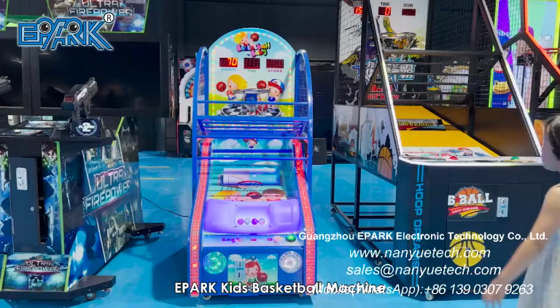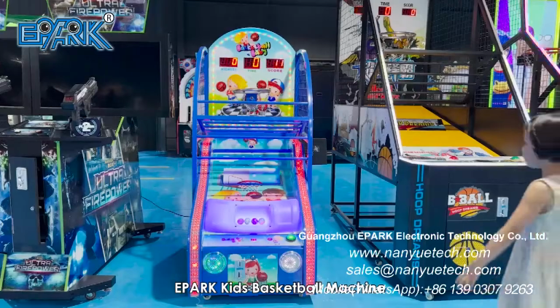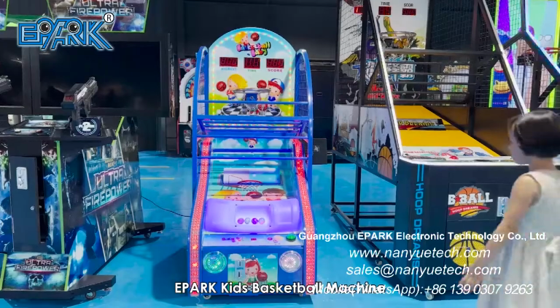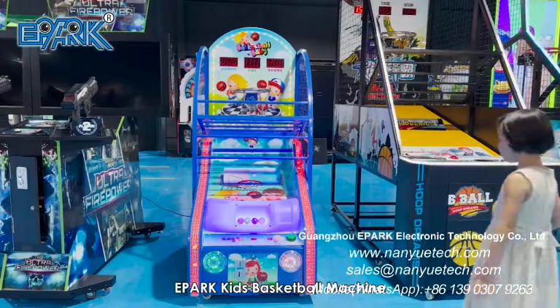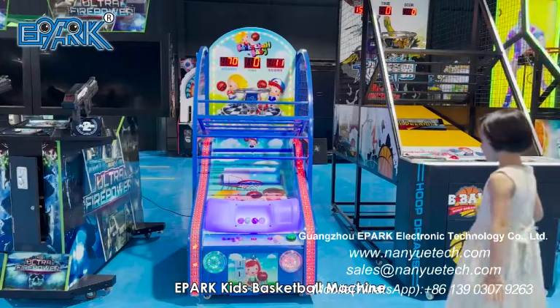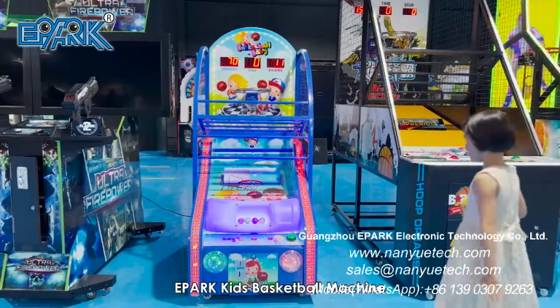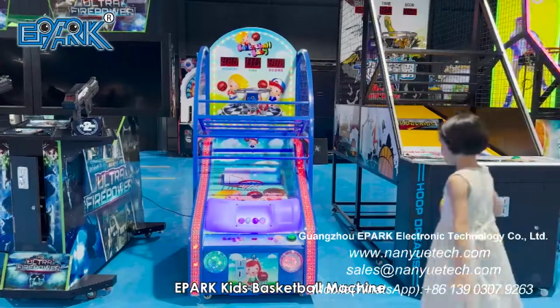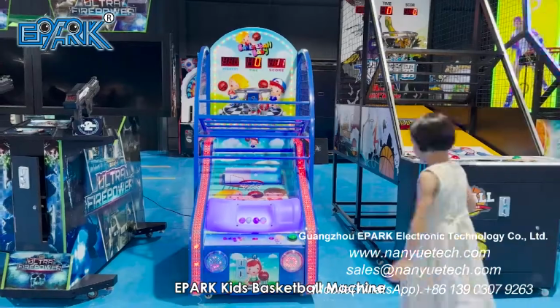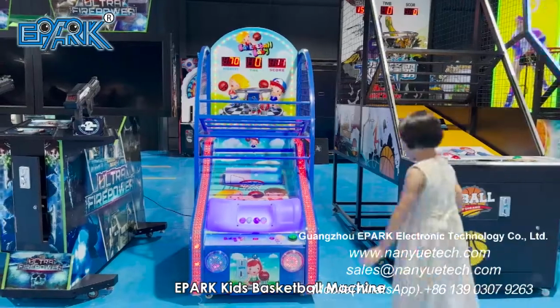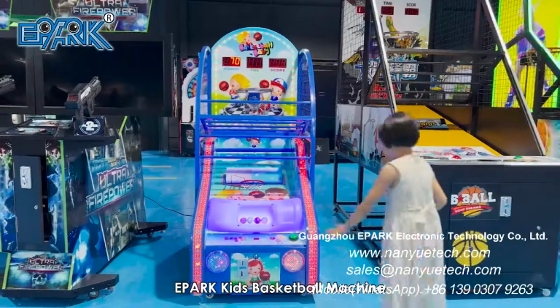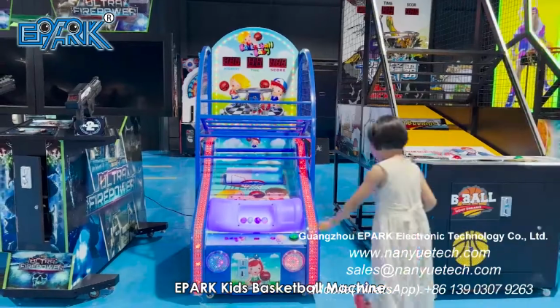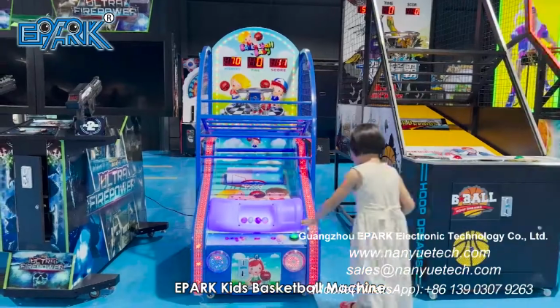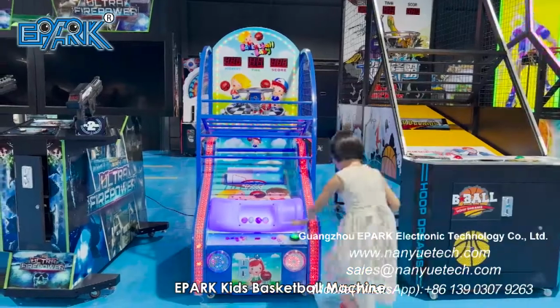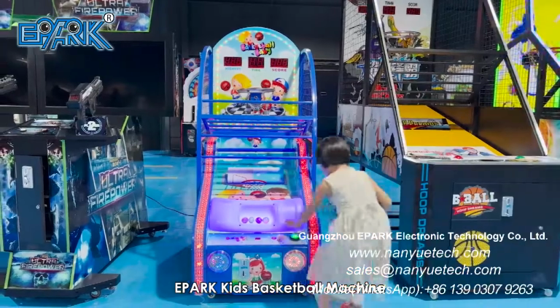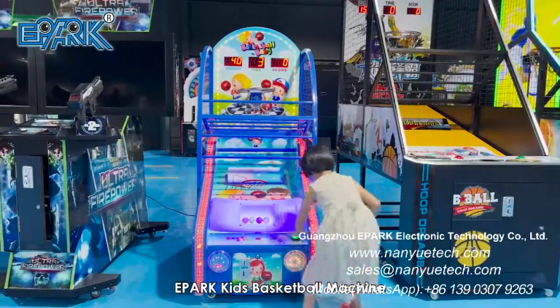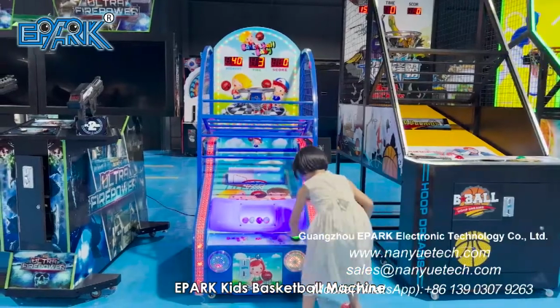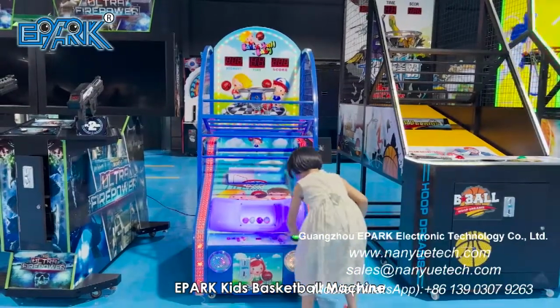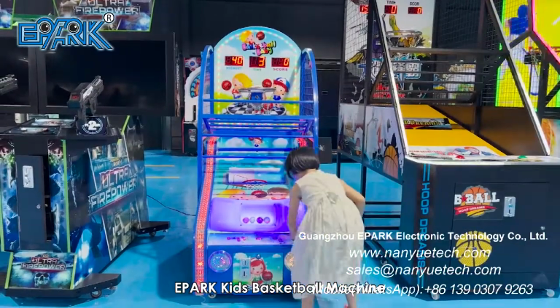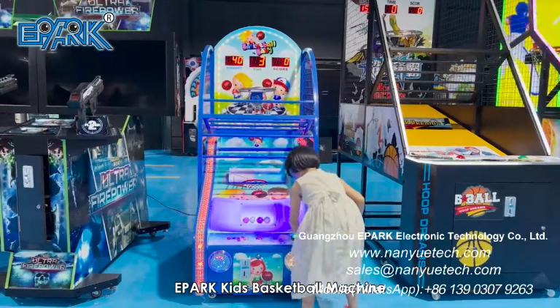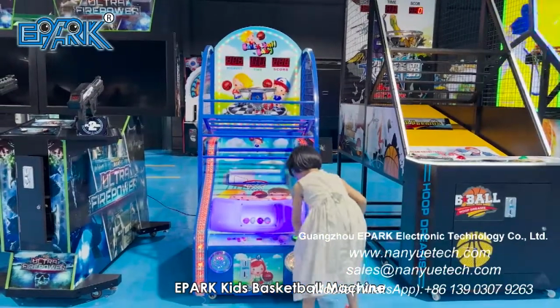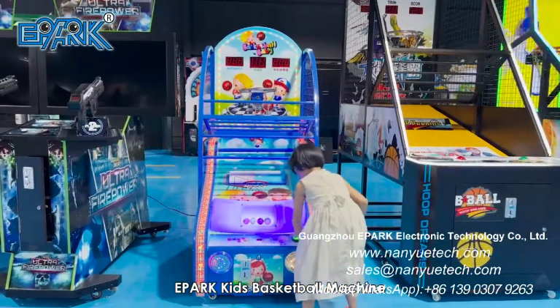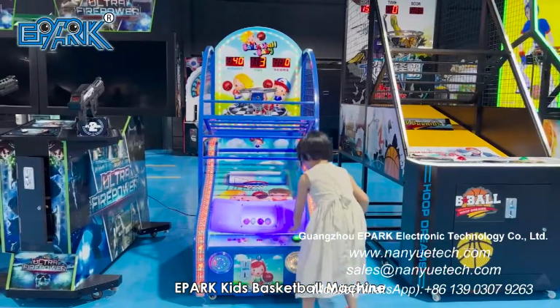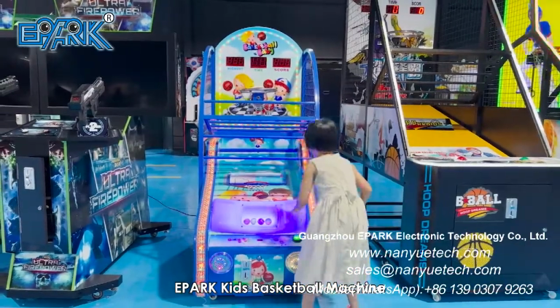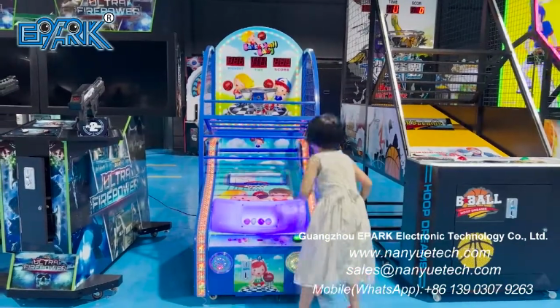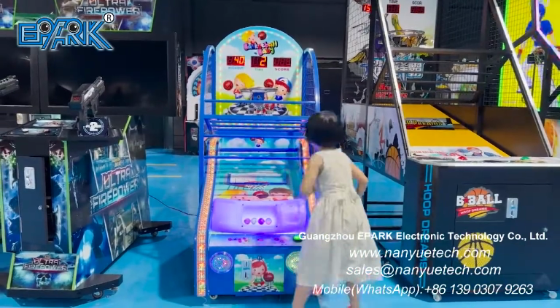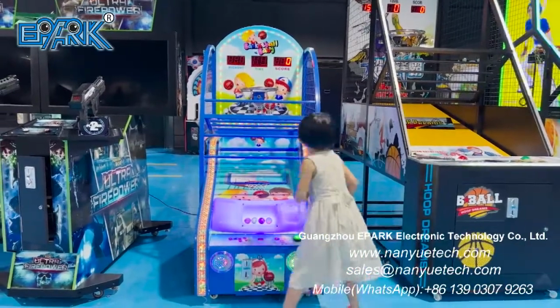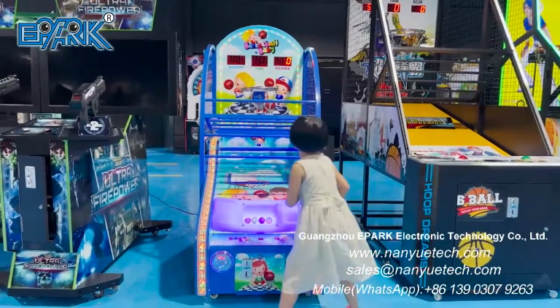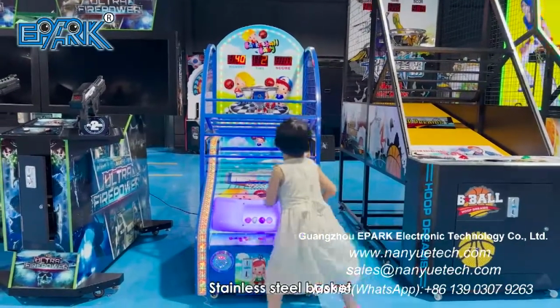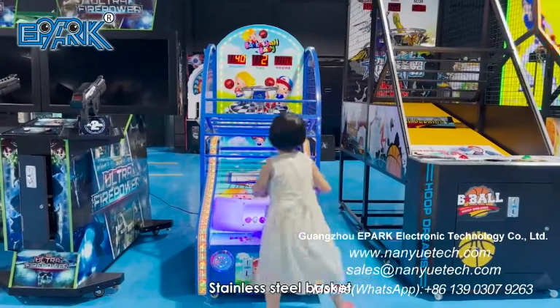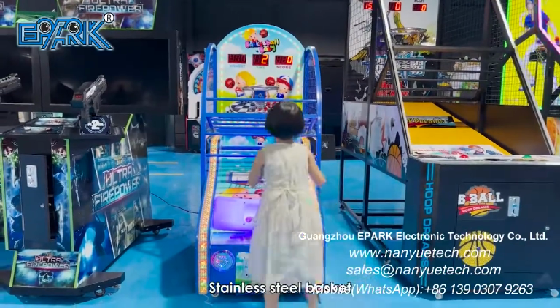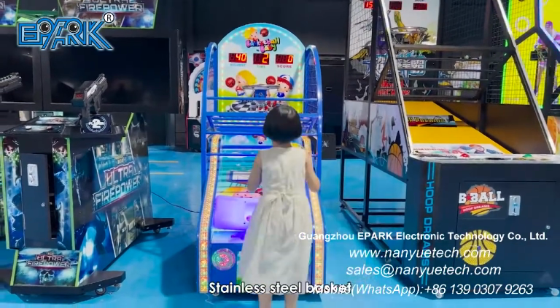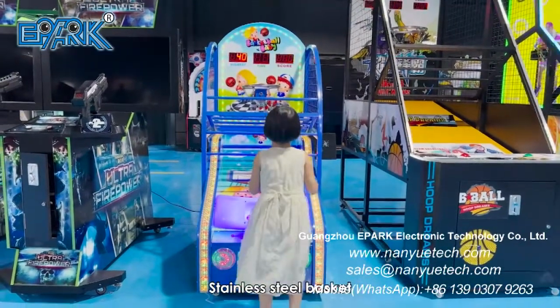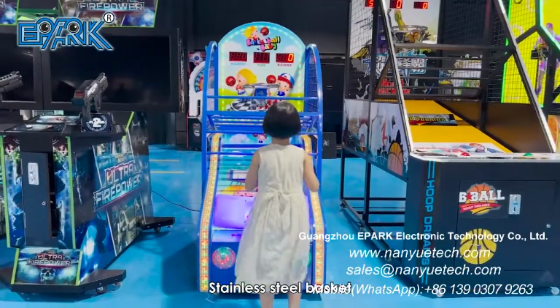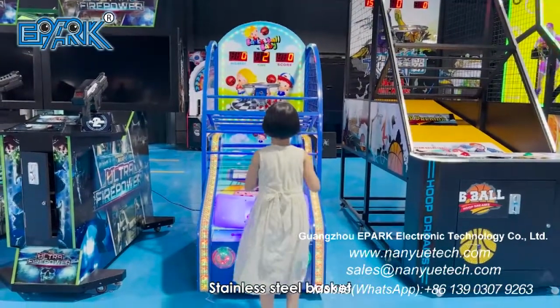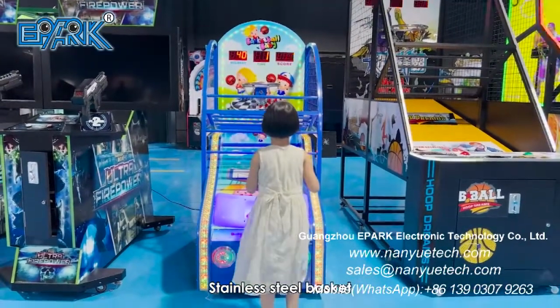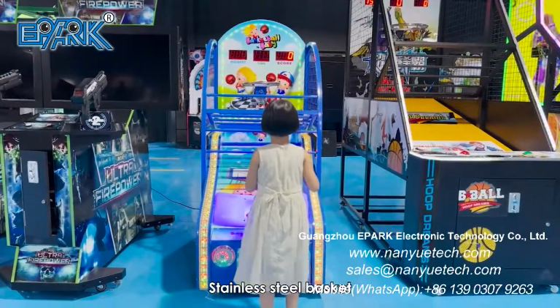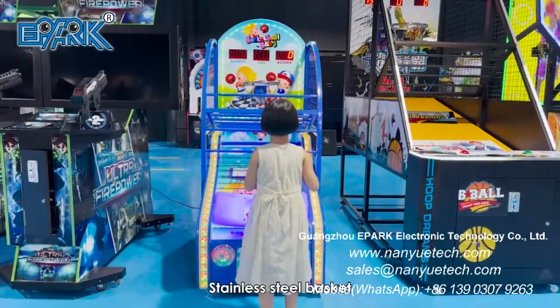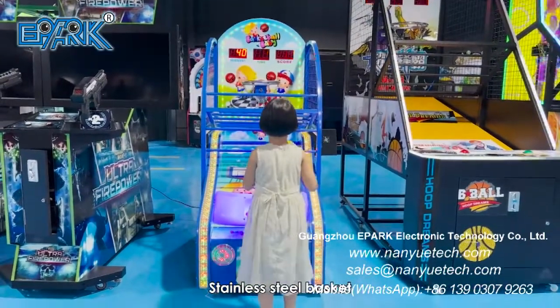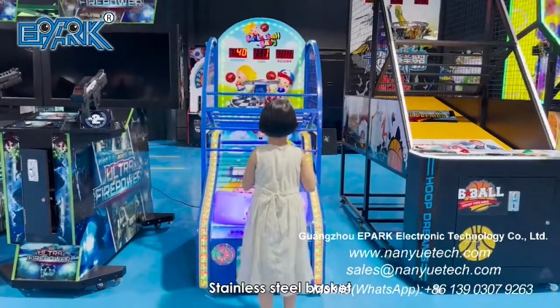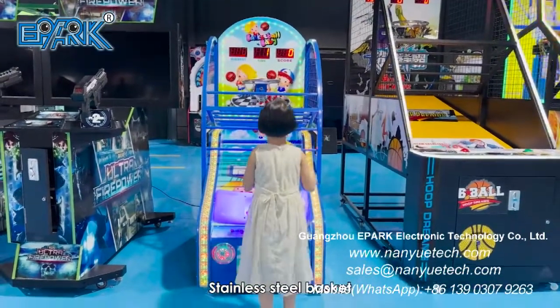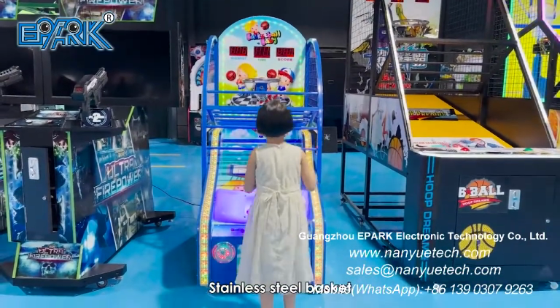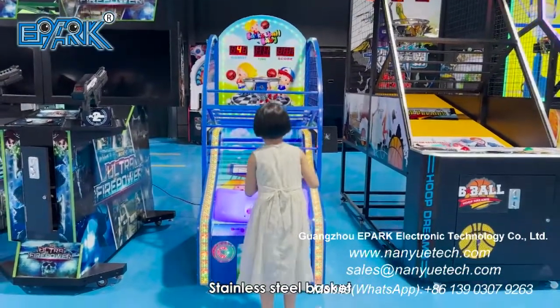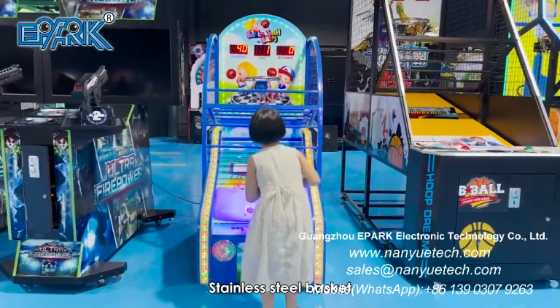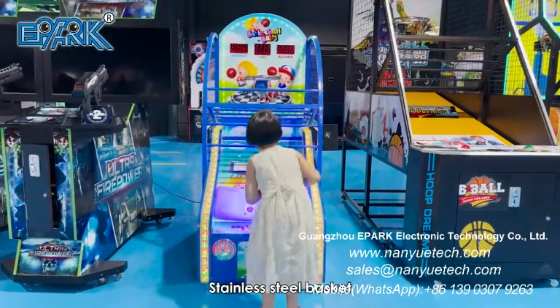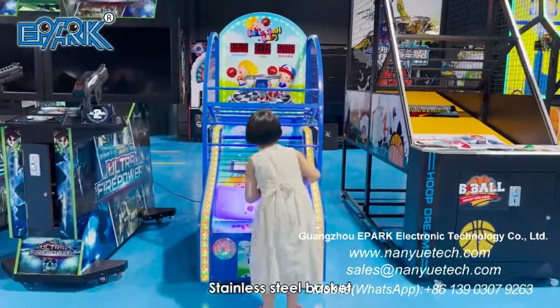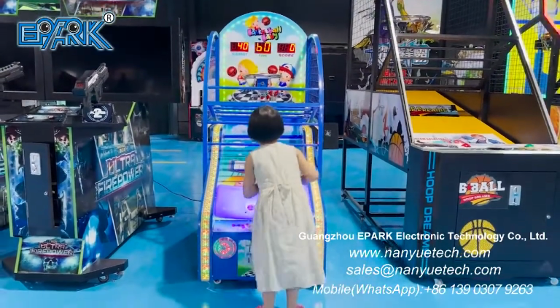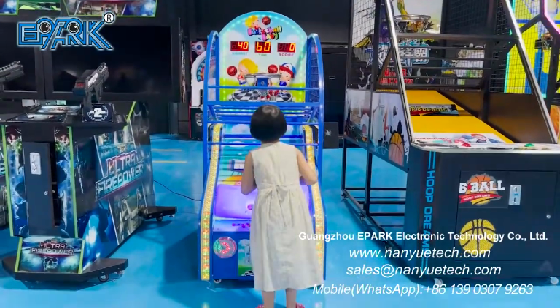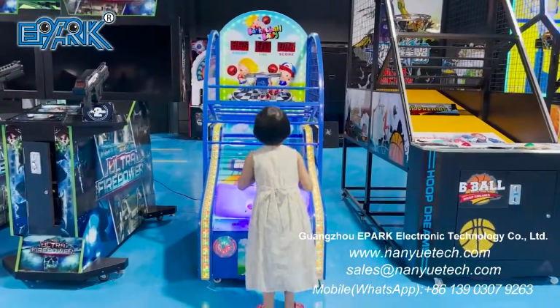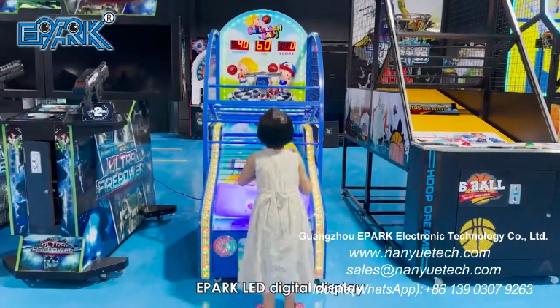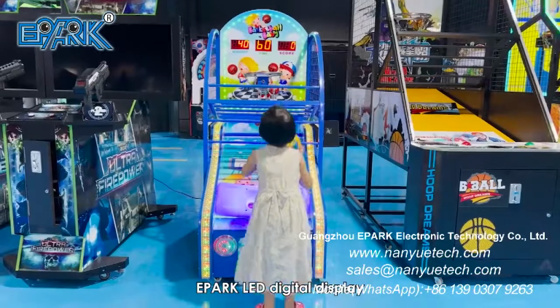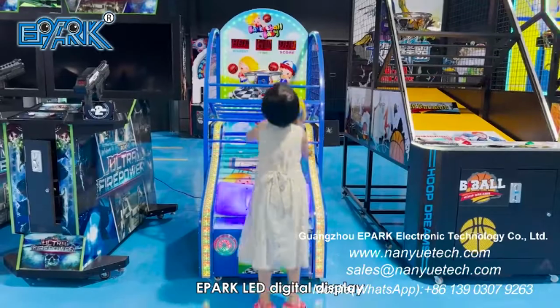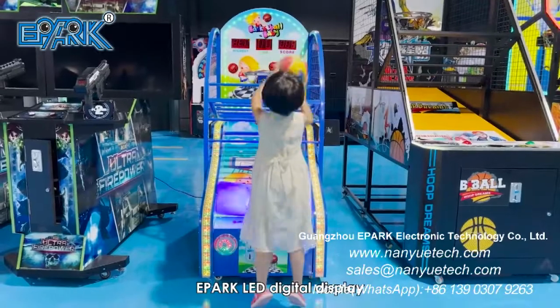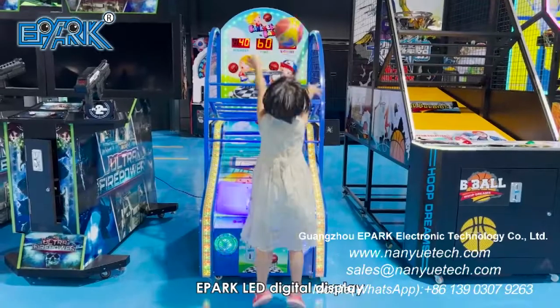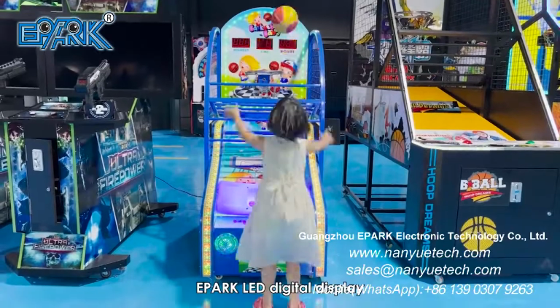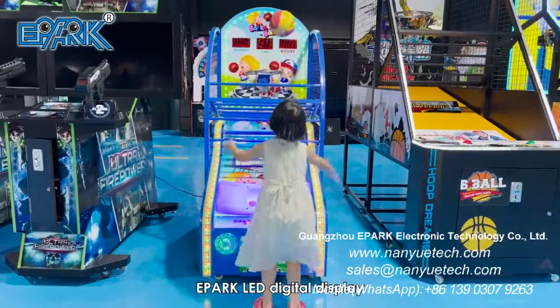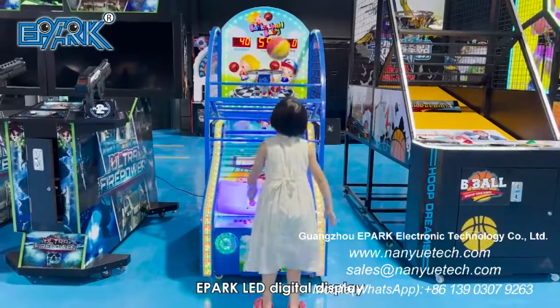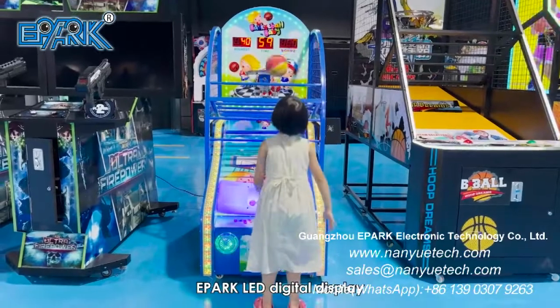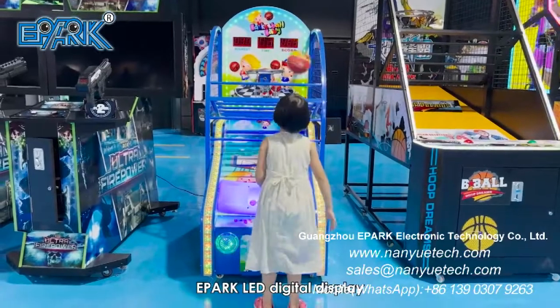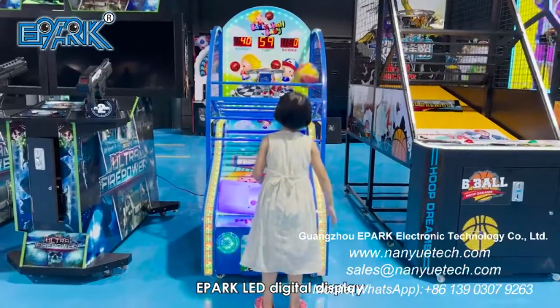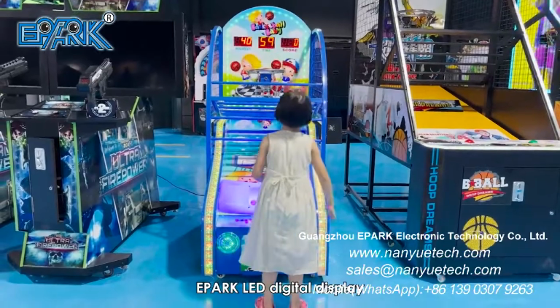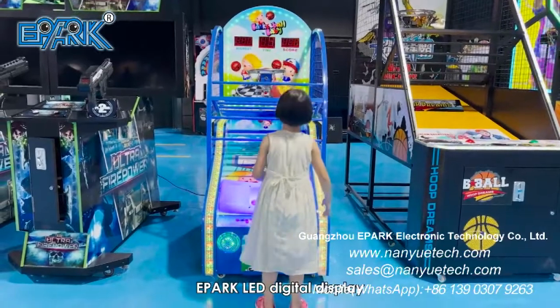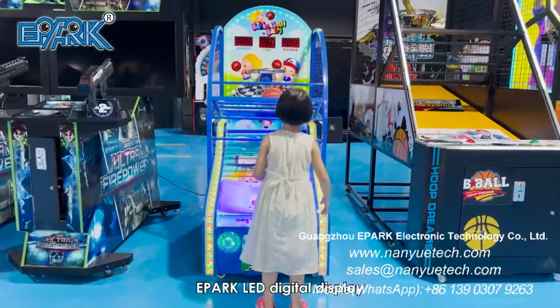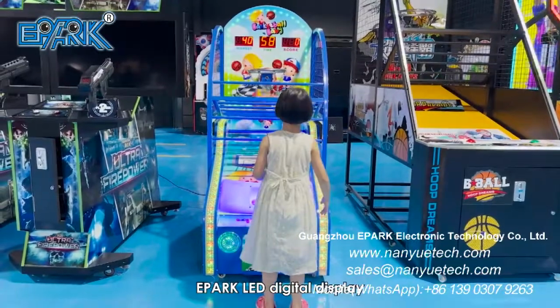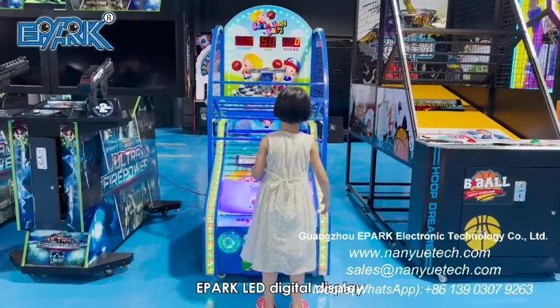E-Park Kids Basketball Machine. Stainless steel basket. LED digital display.